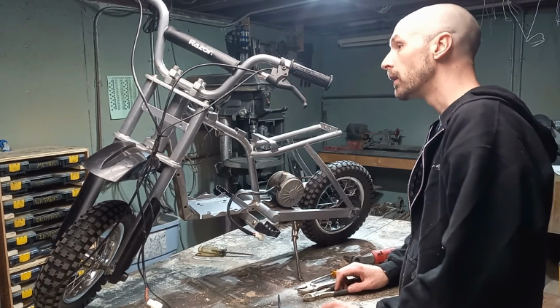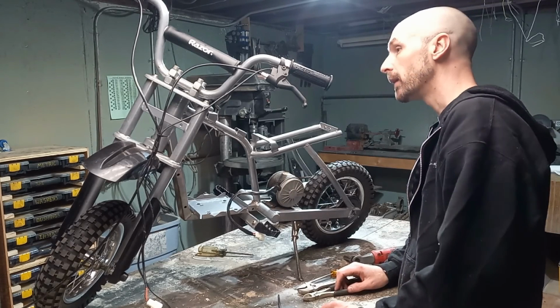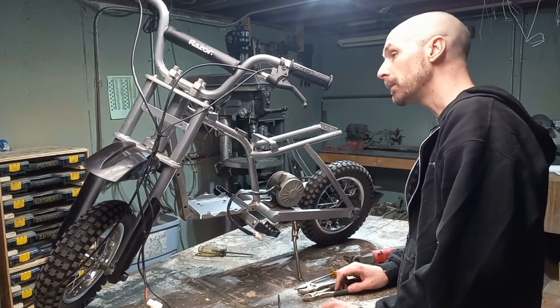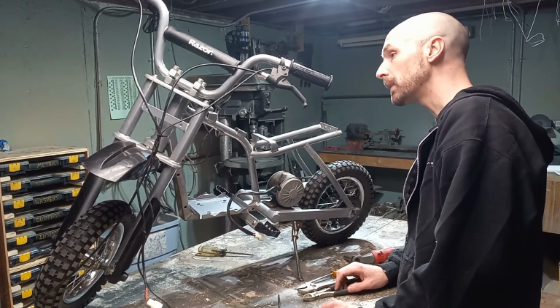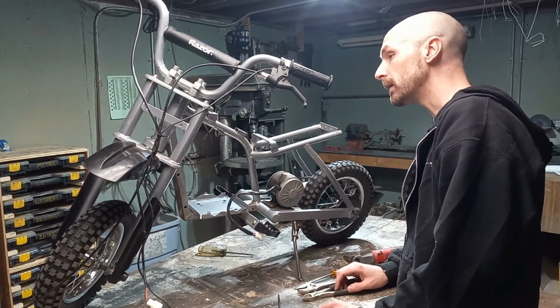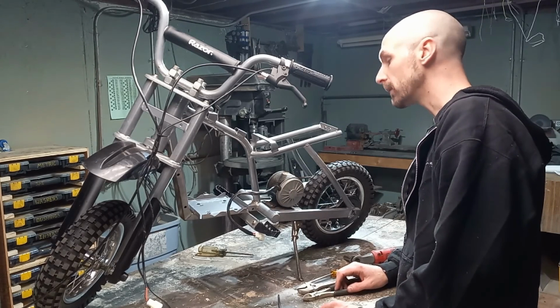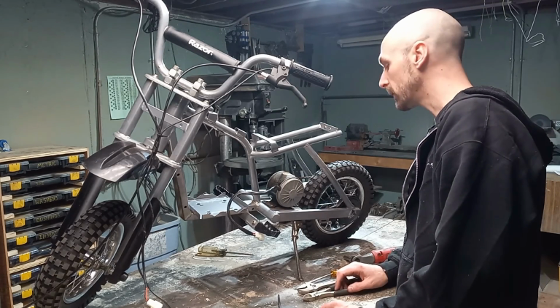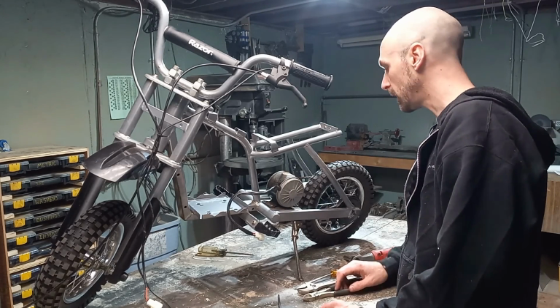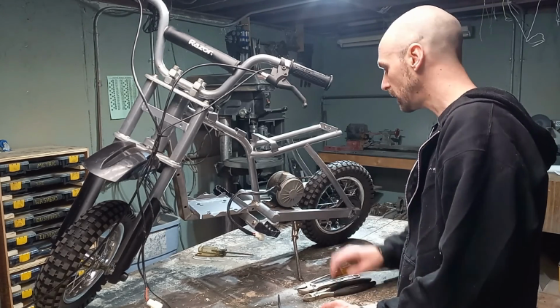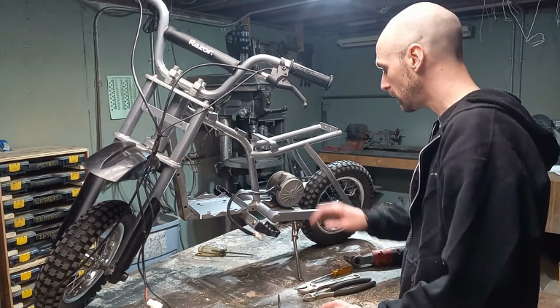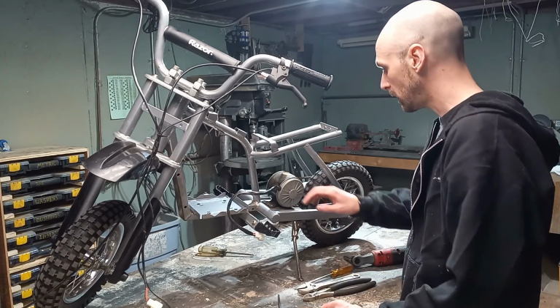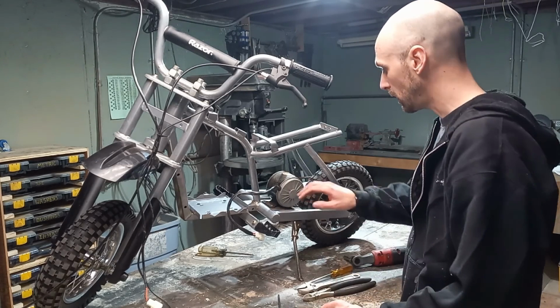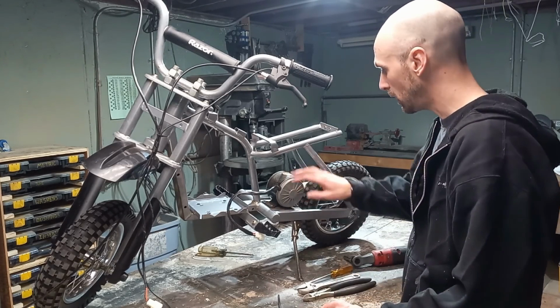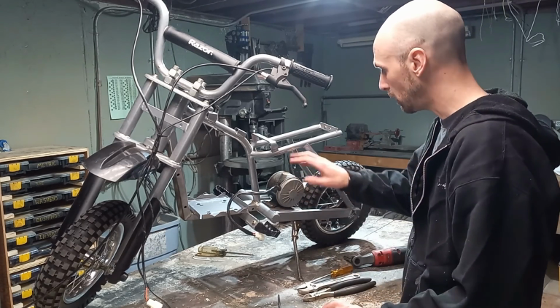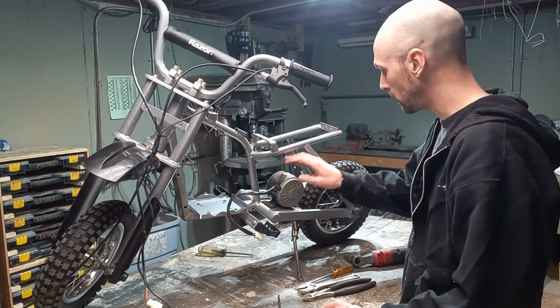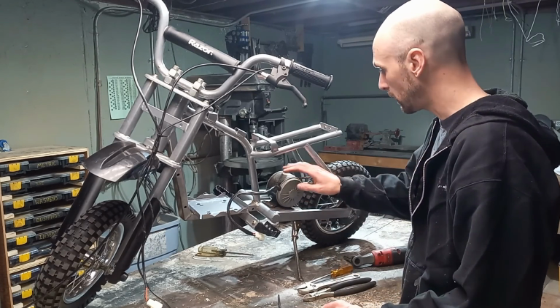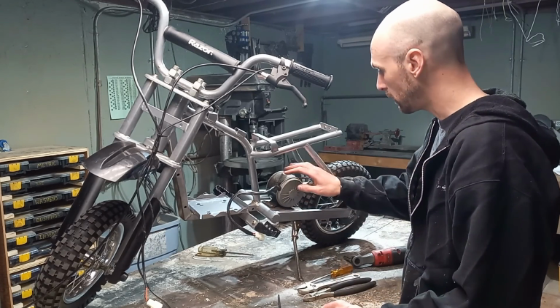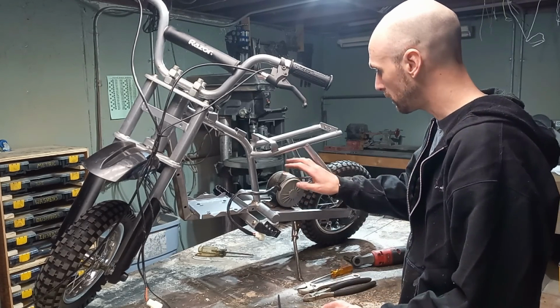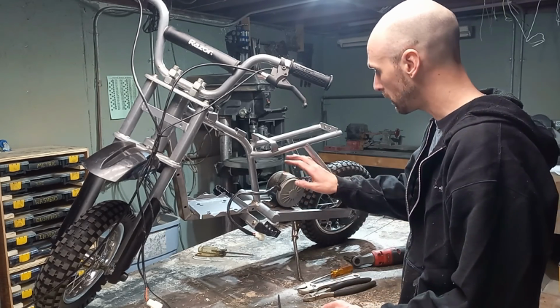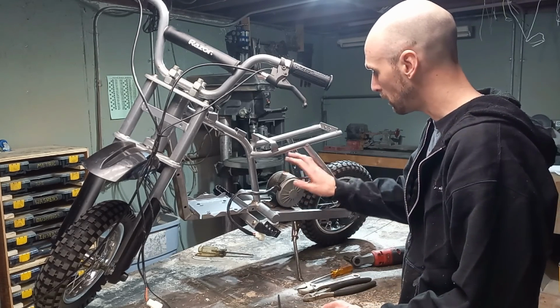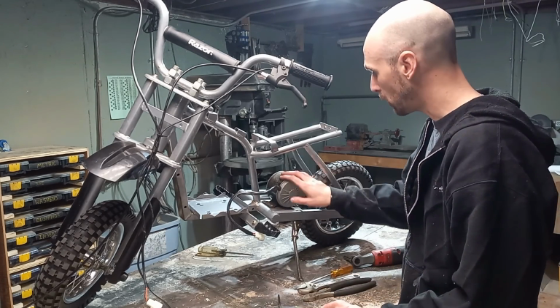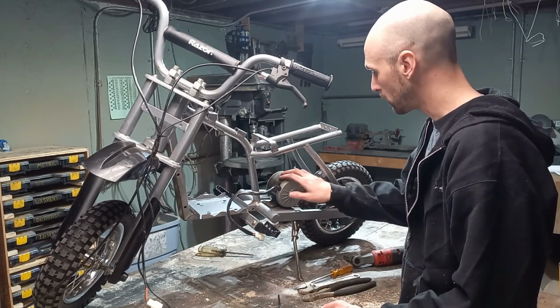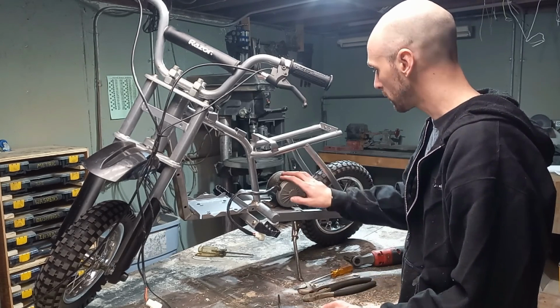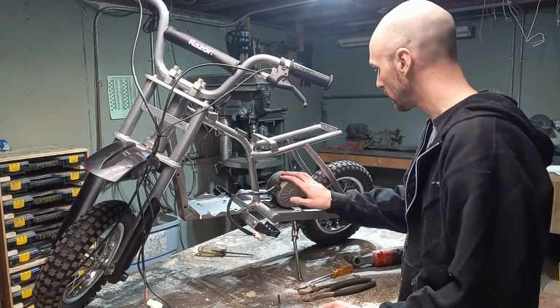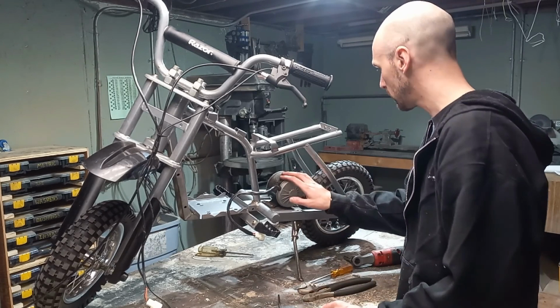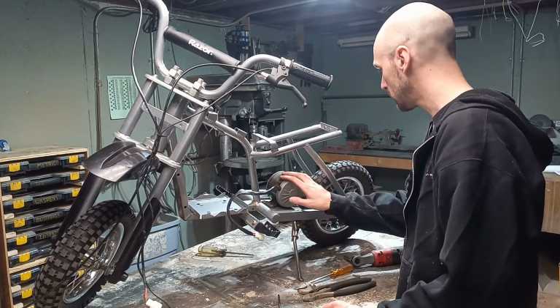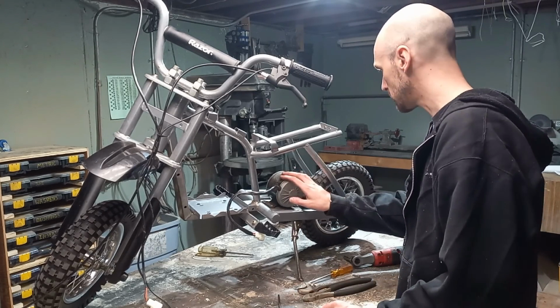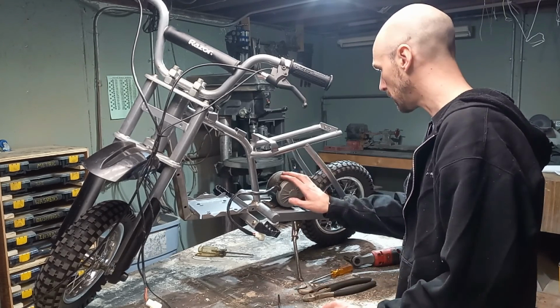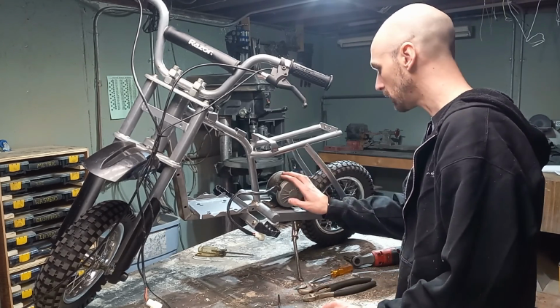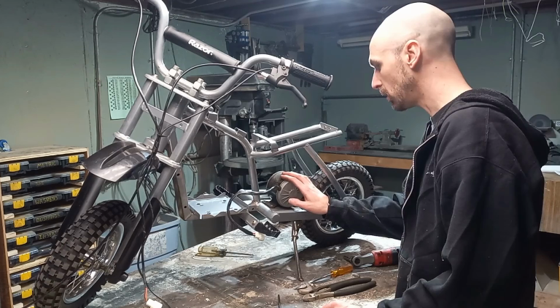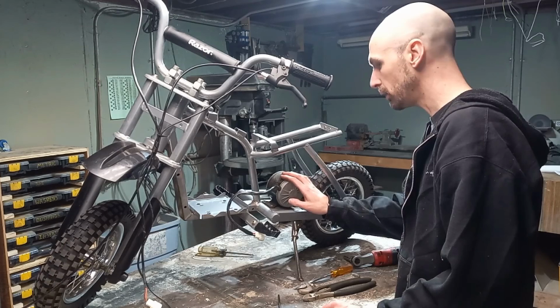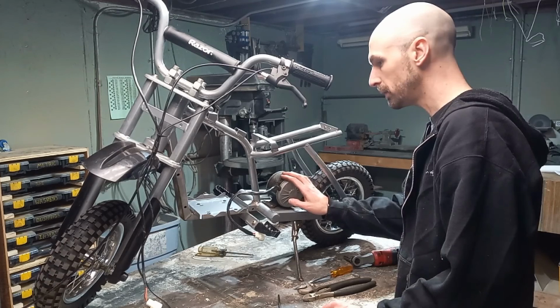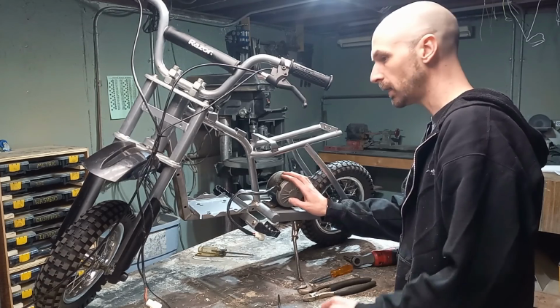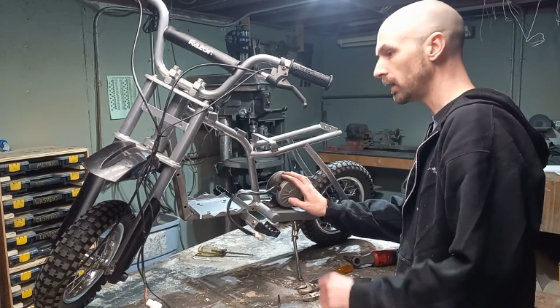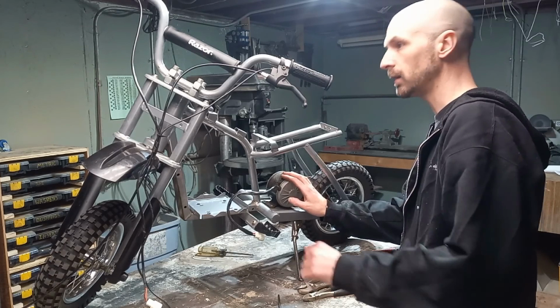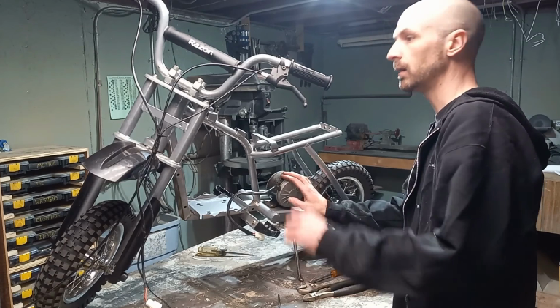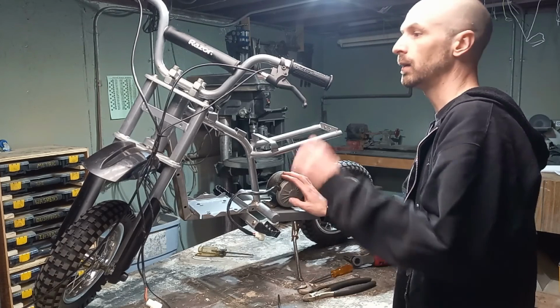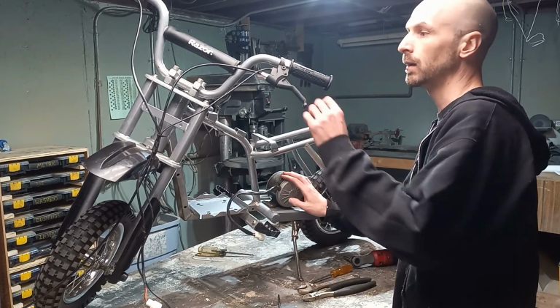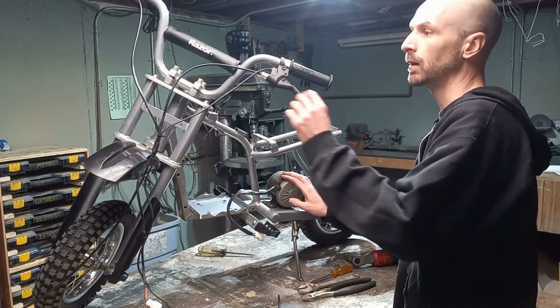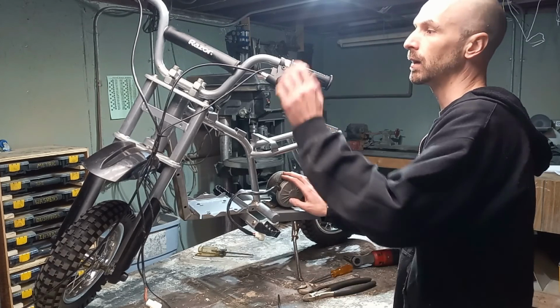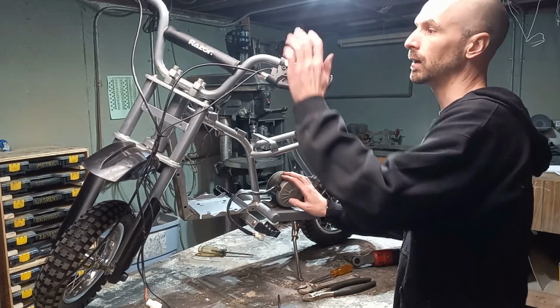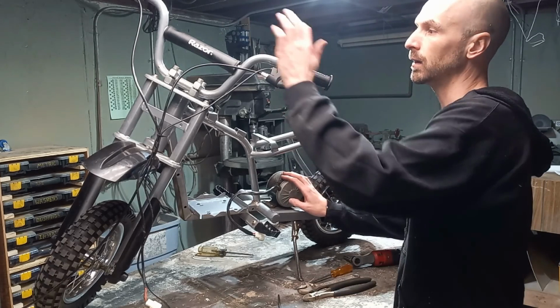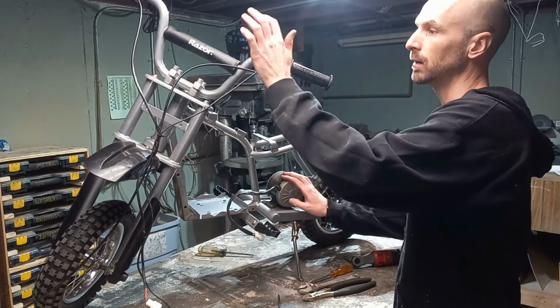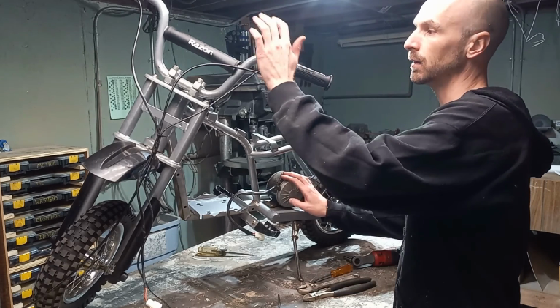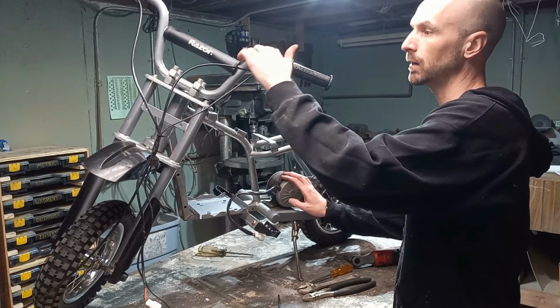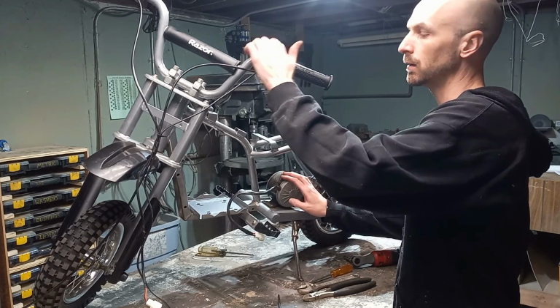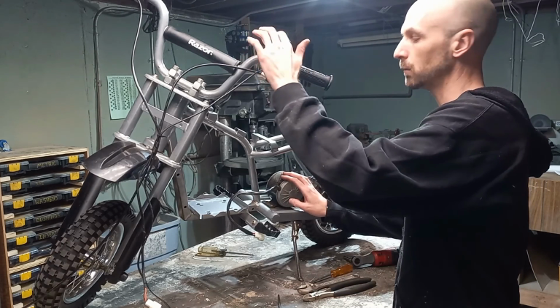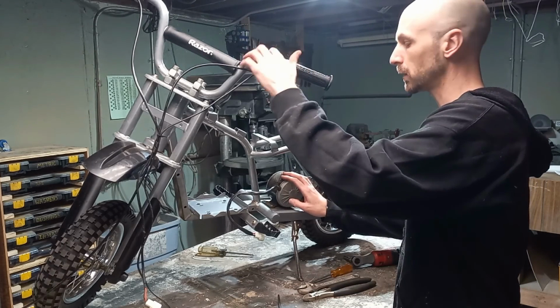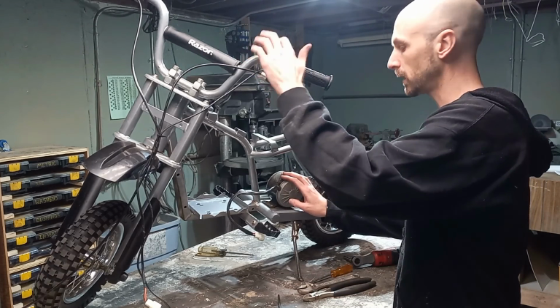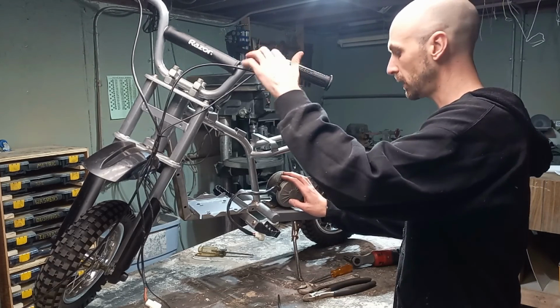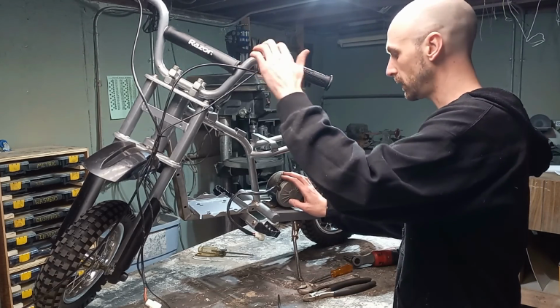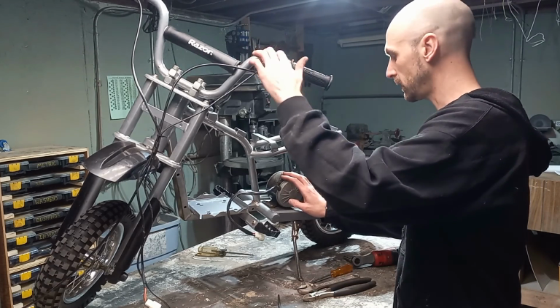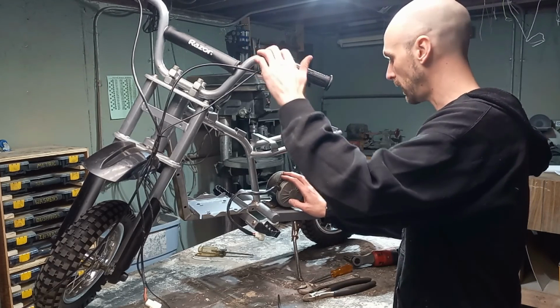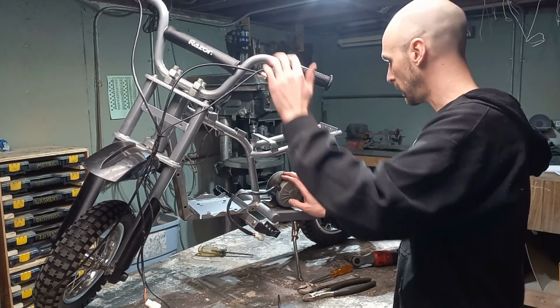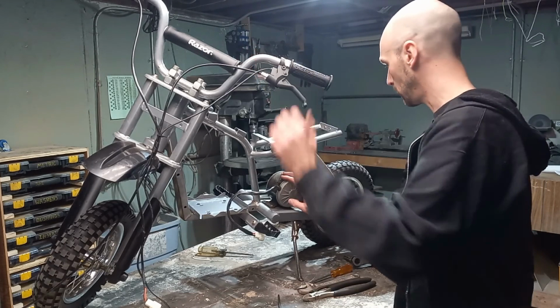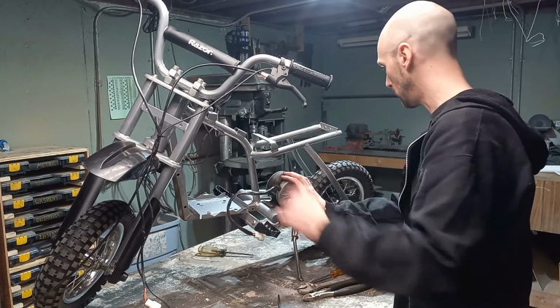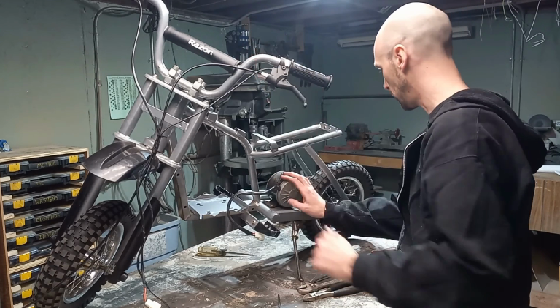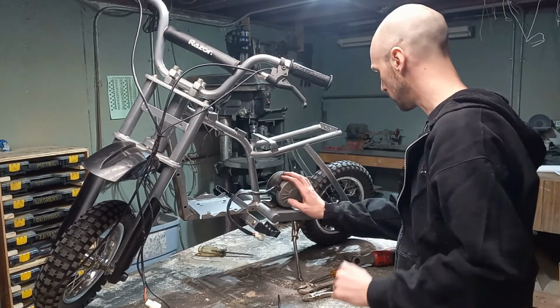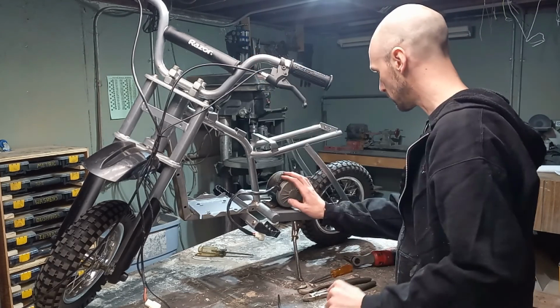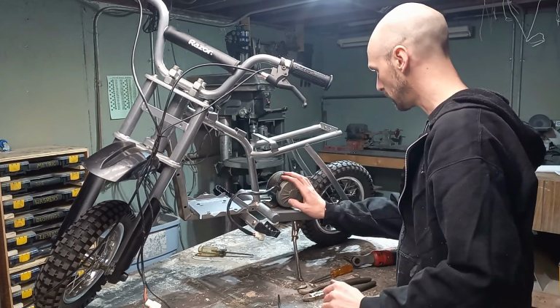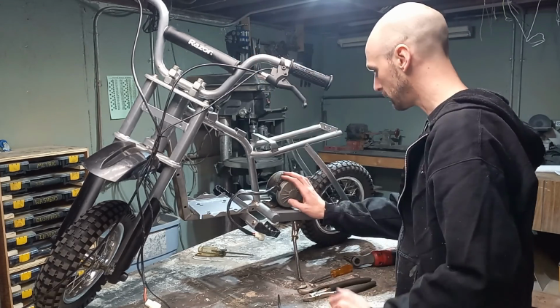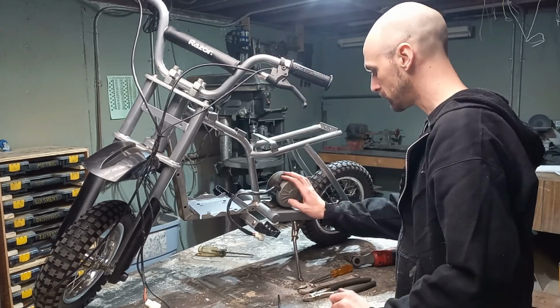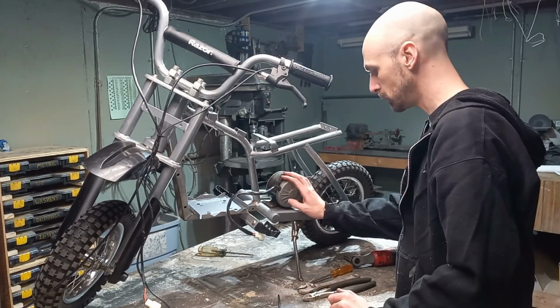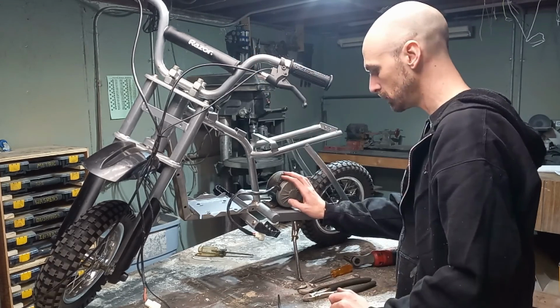That being said, we still have the motor to take off, and we're gonna get these handlebars off too.